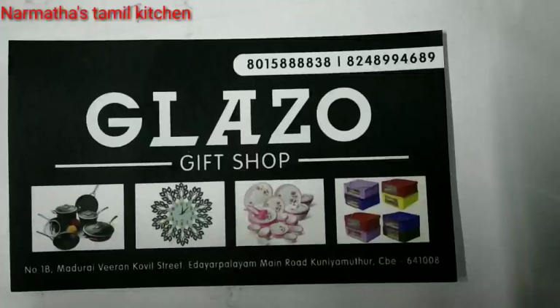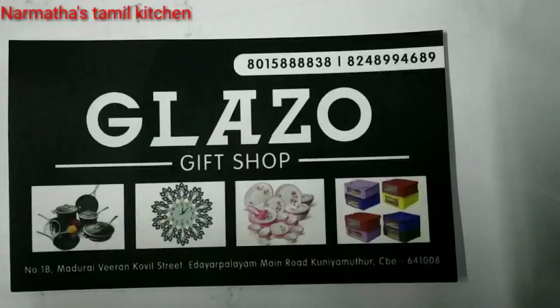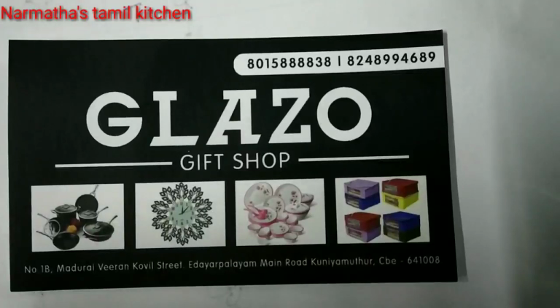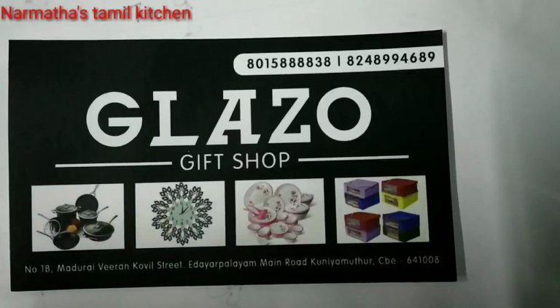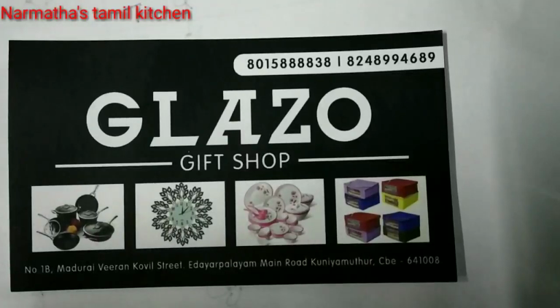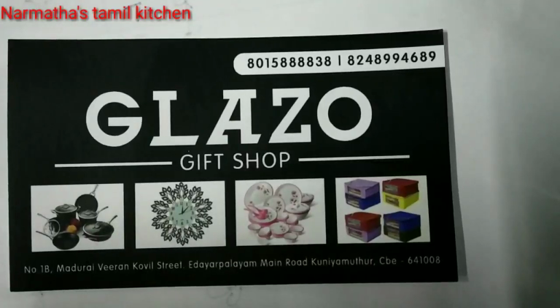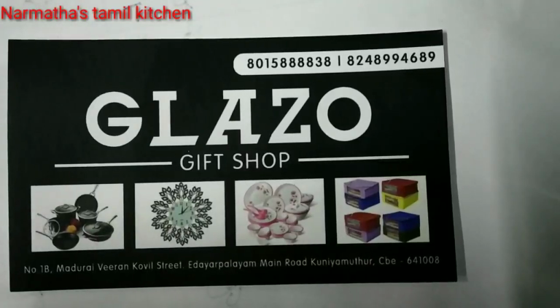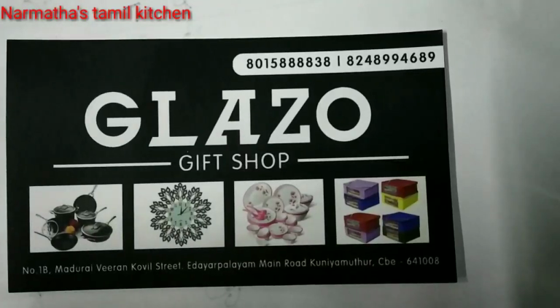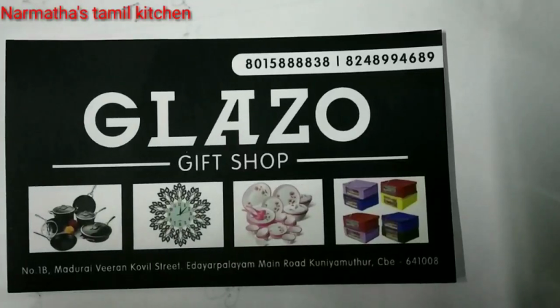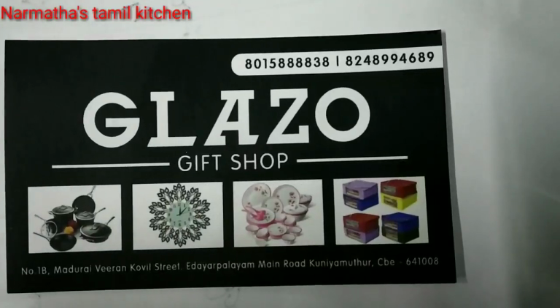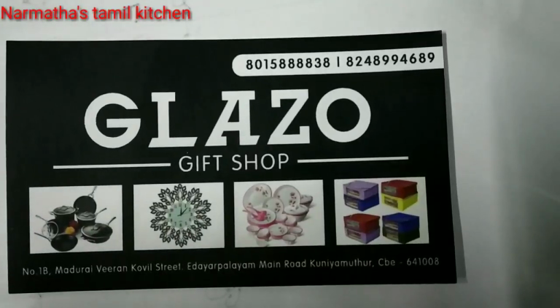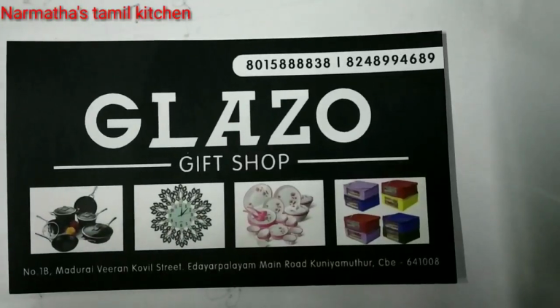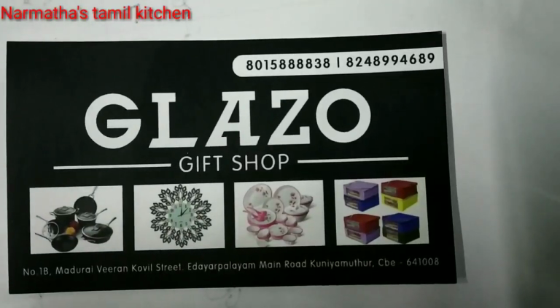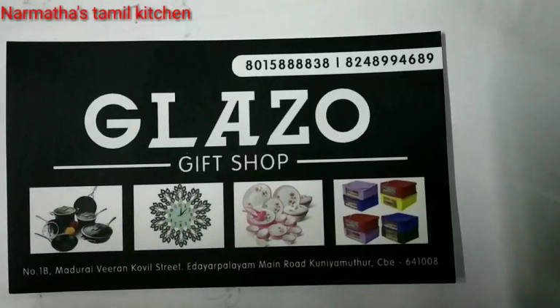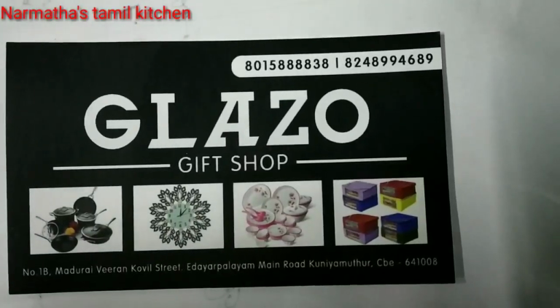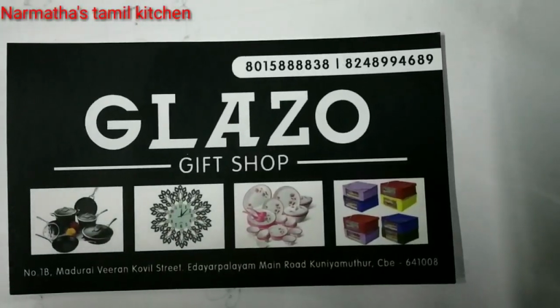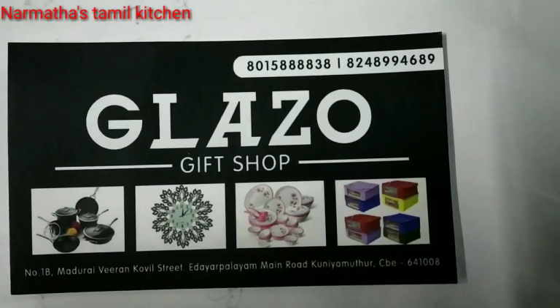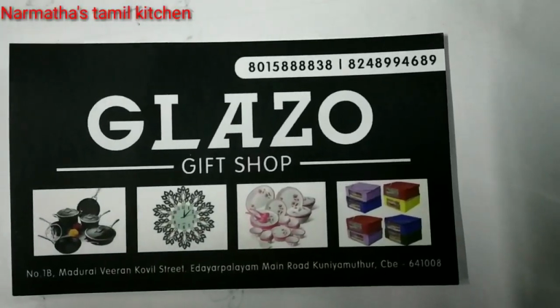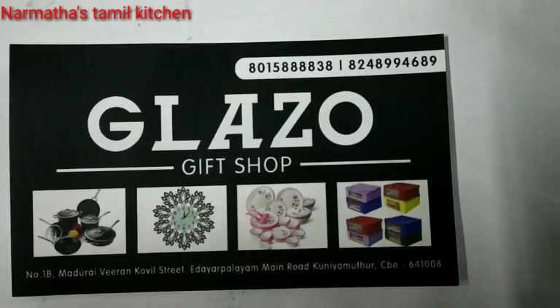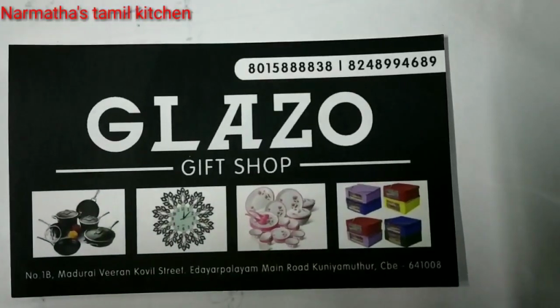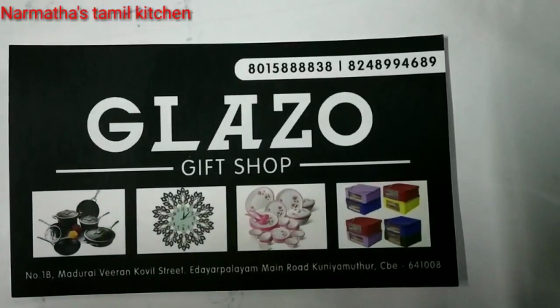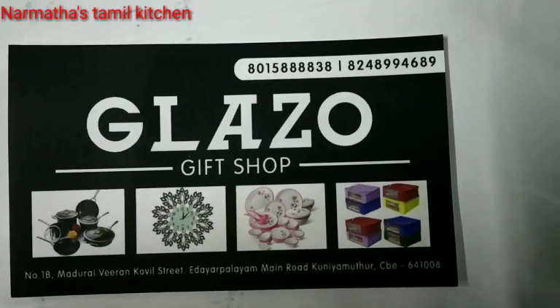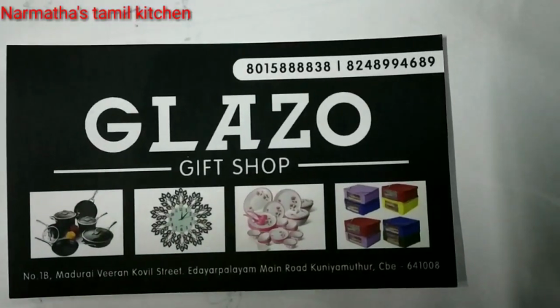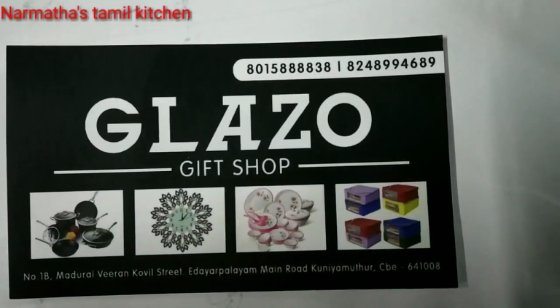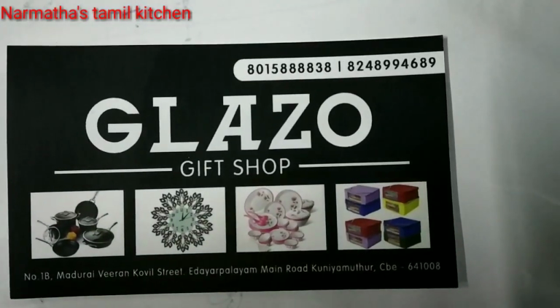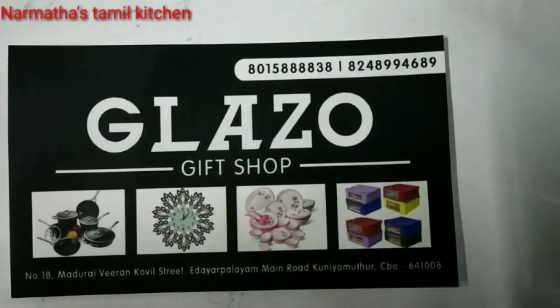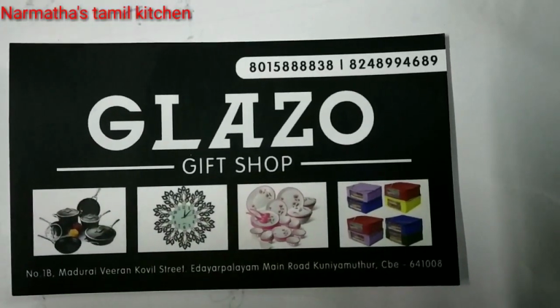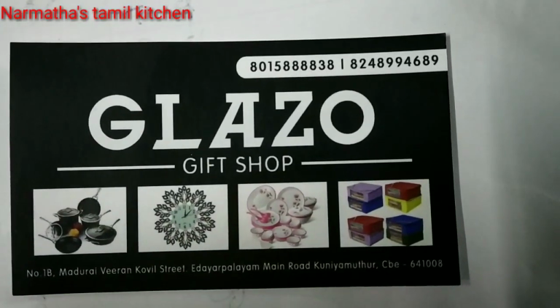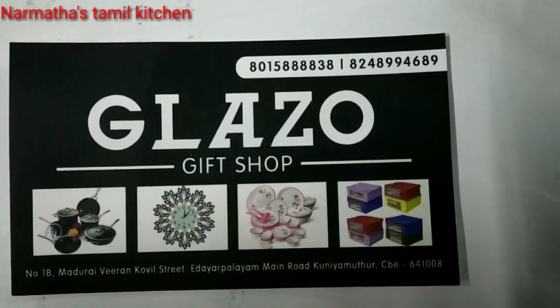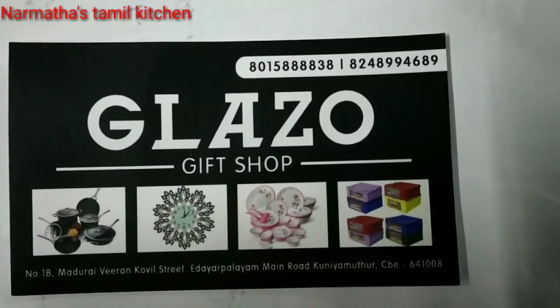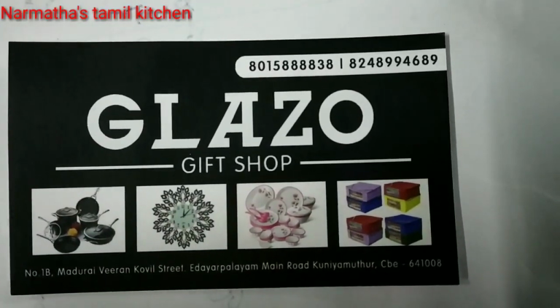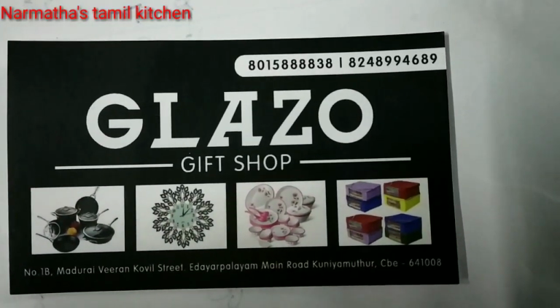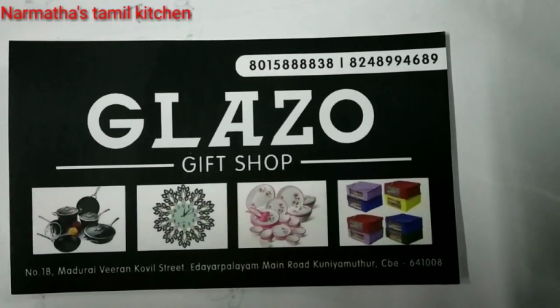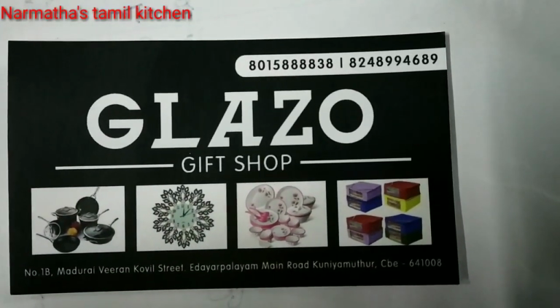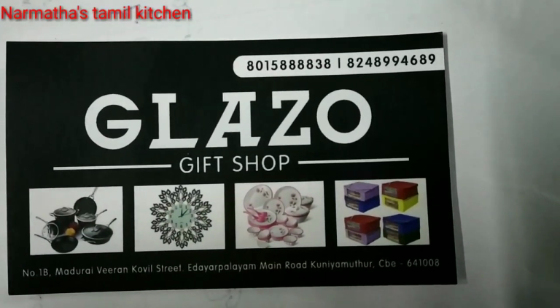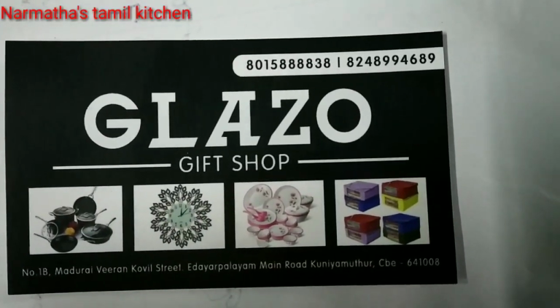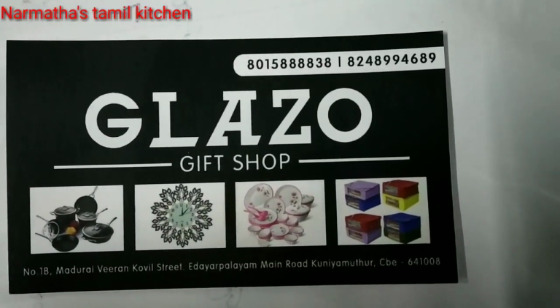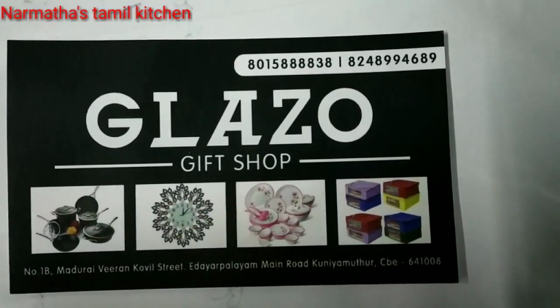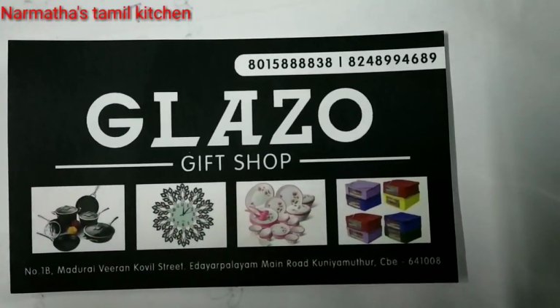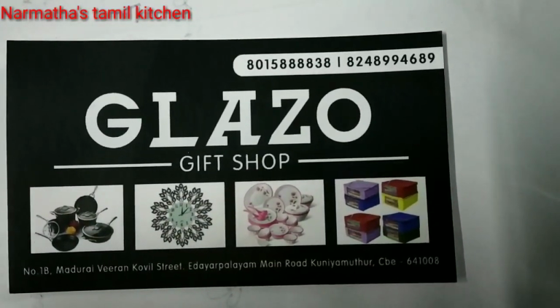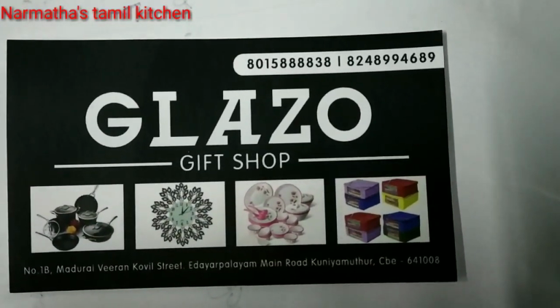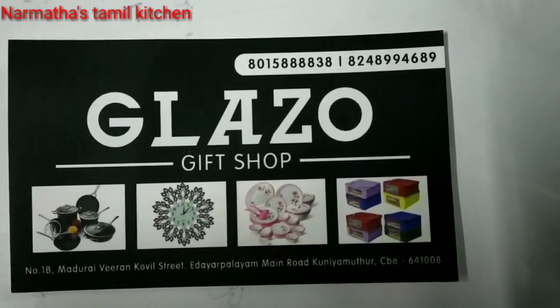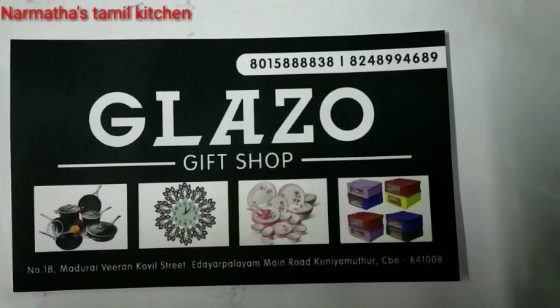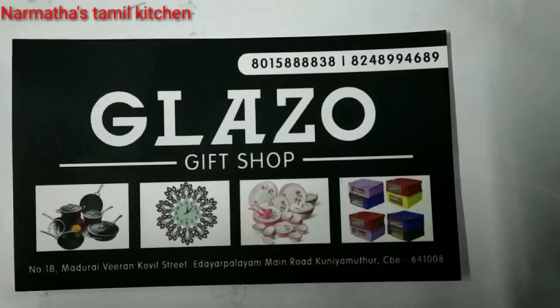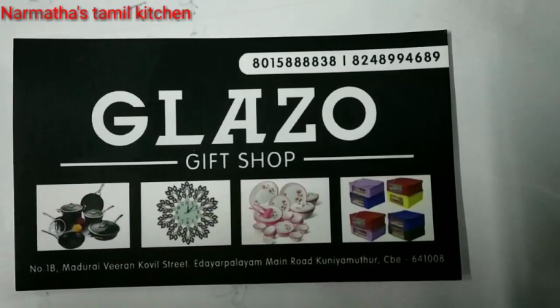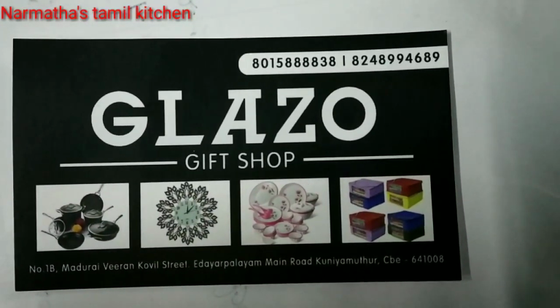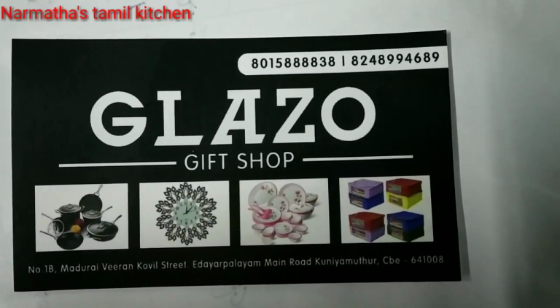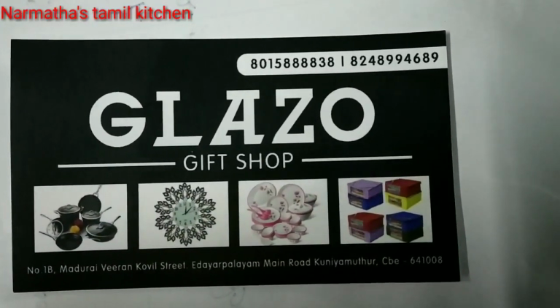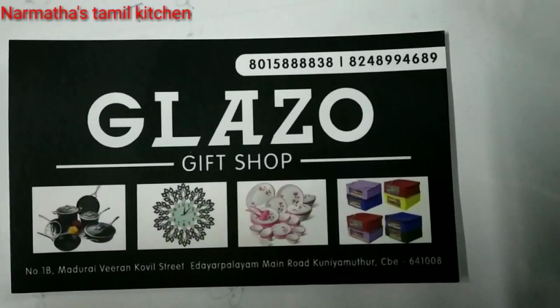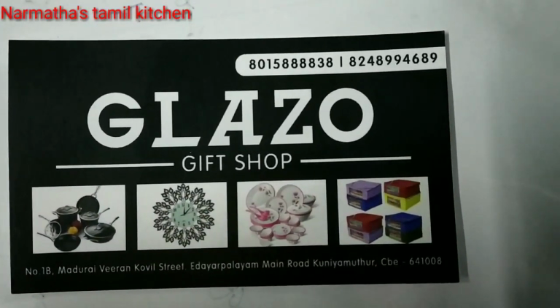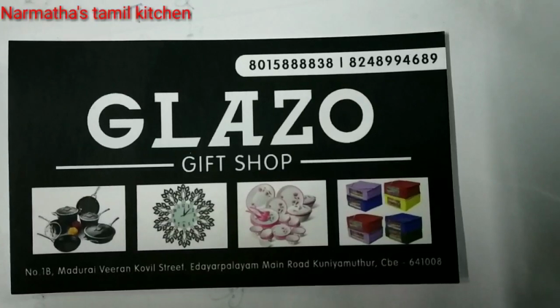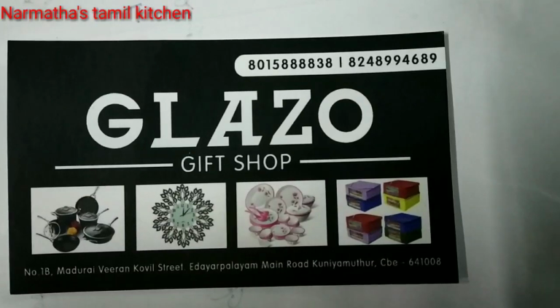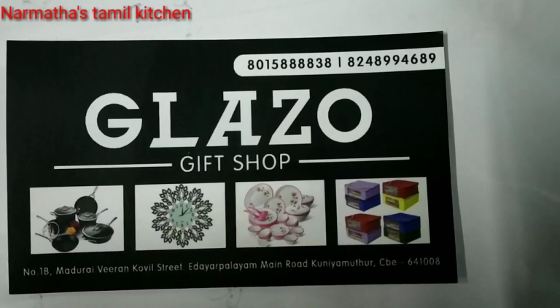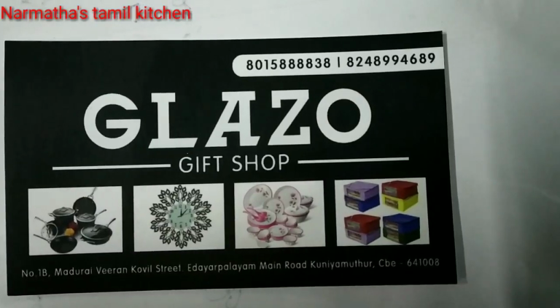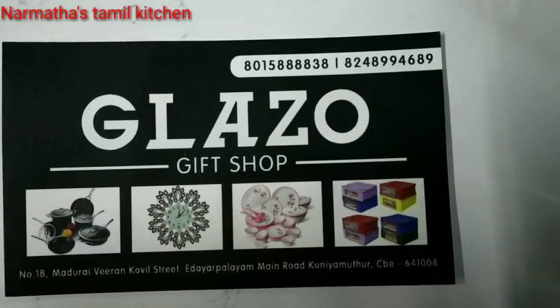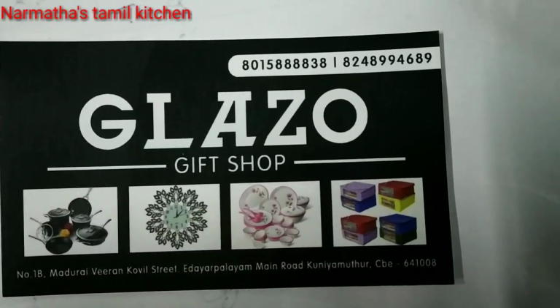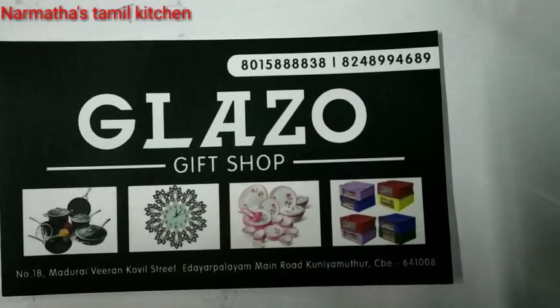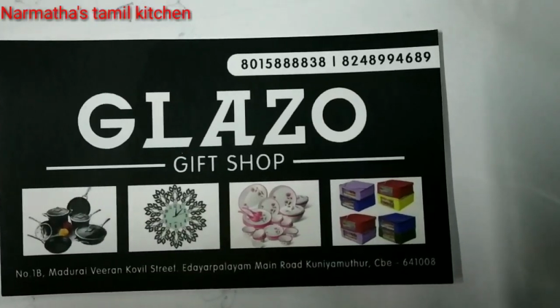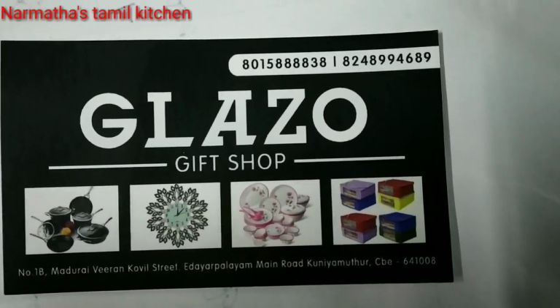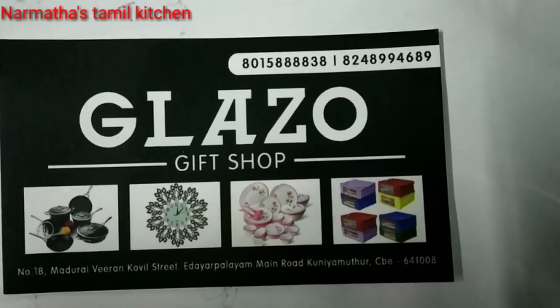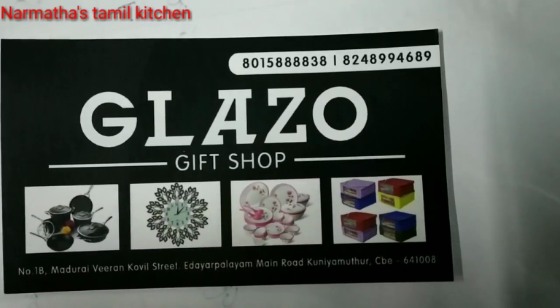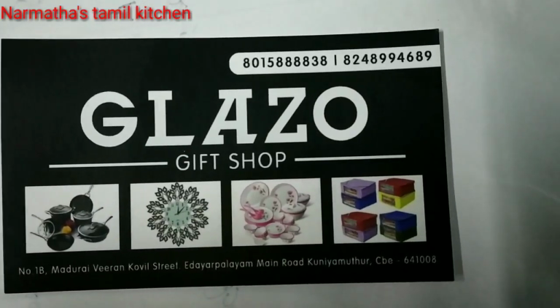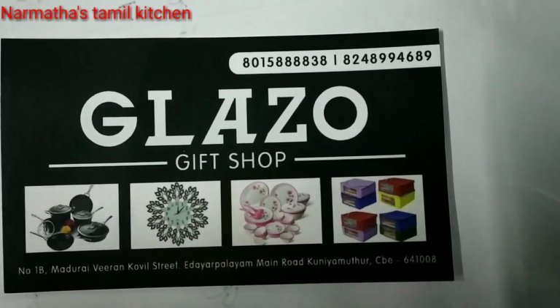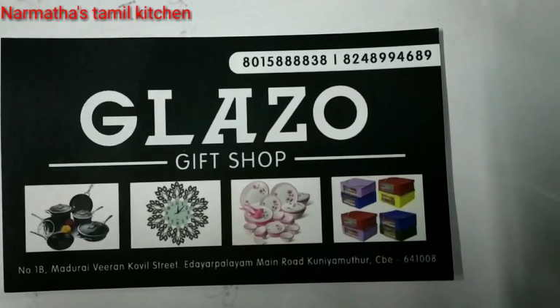Hello friends, welcome to Naruma's Samul Kitchen. If you are subscribed to our channel, please click the bell icon.